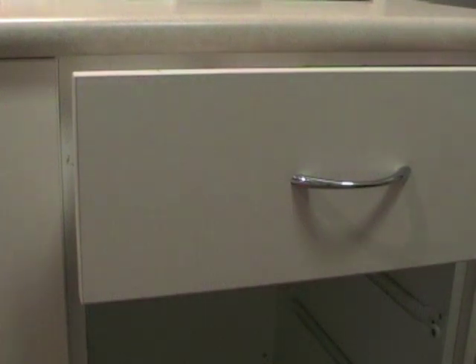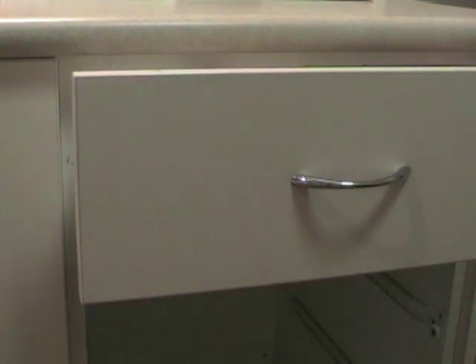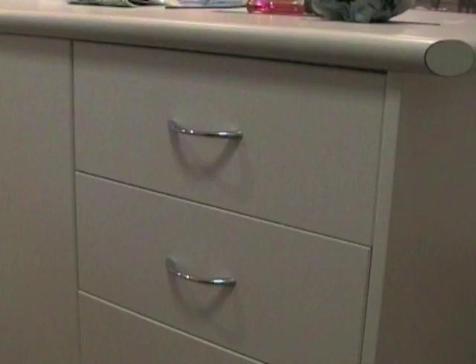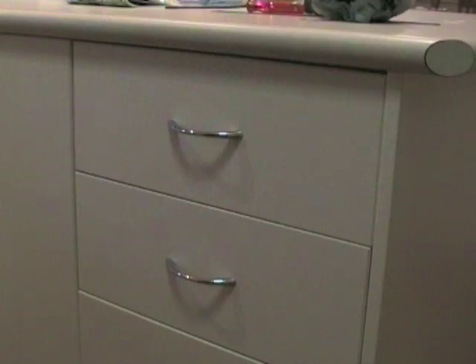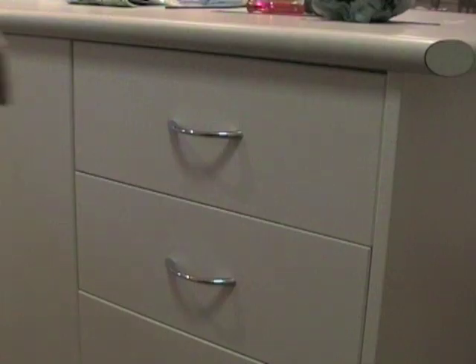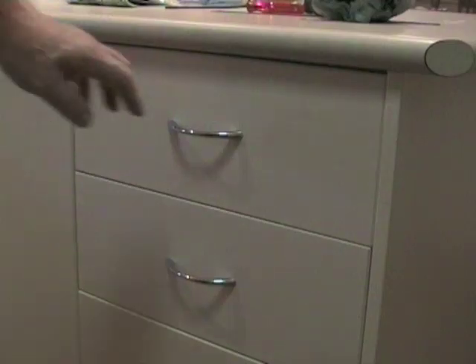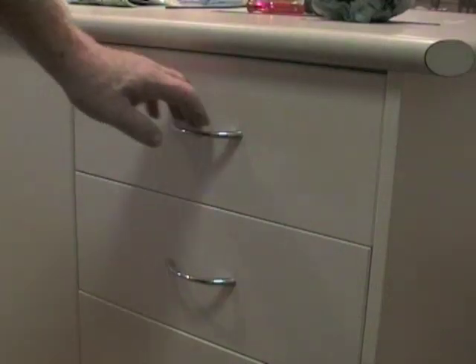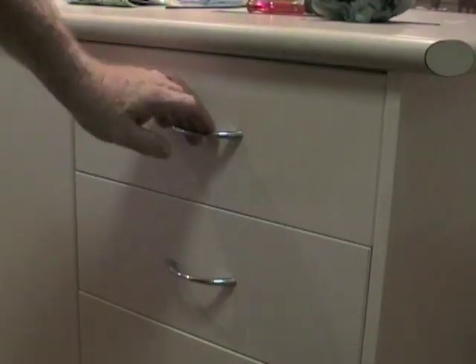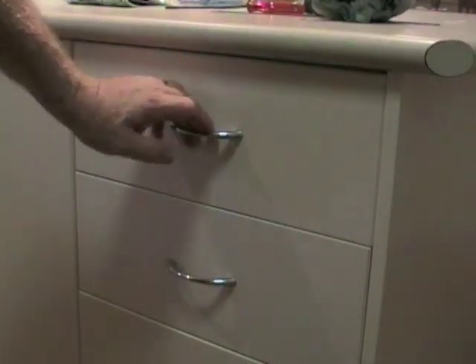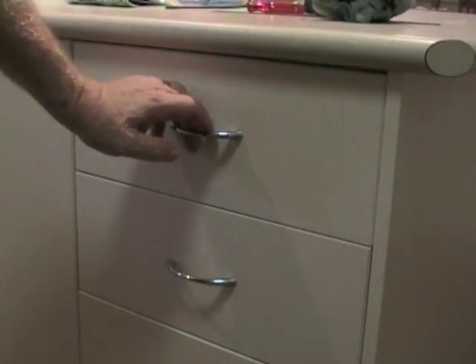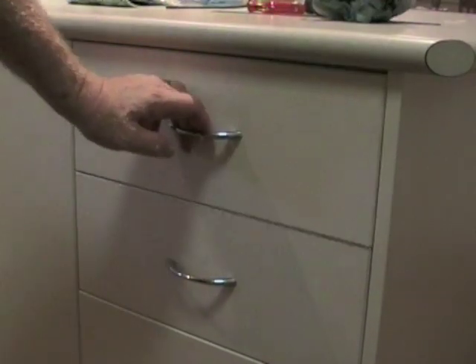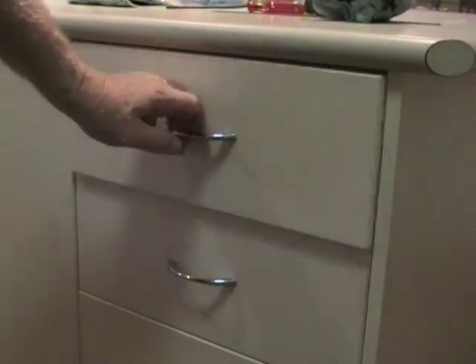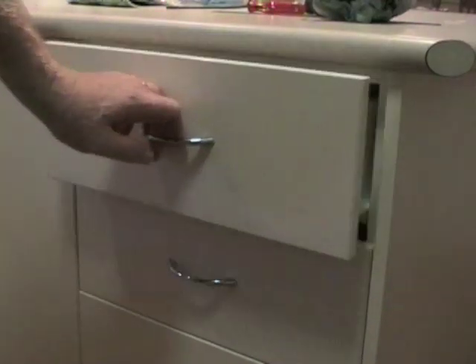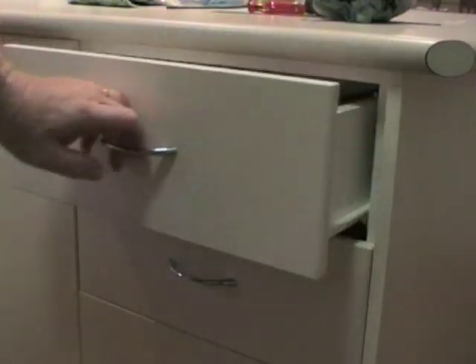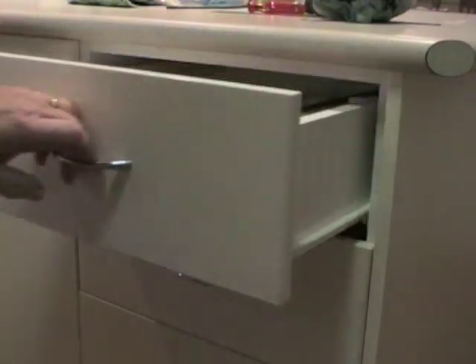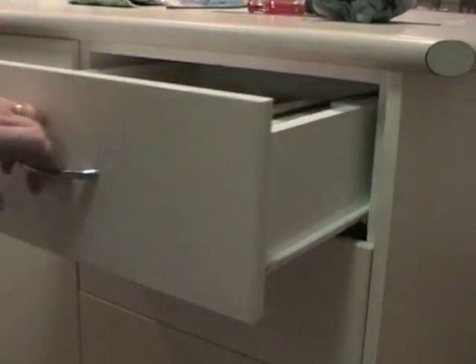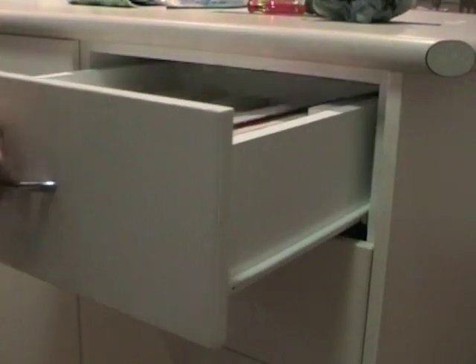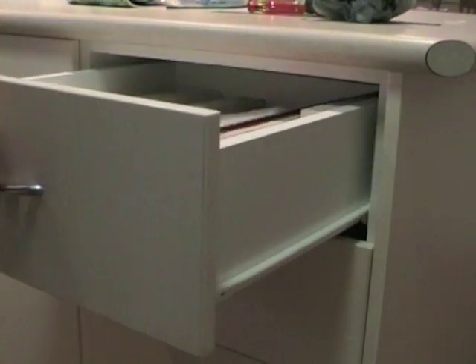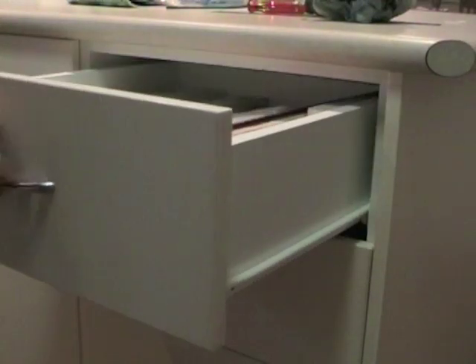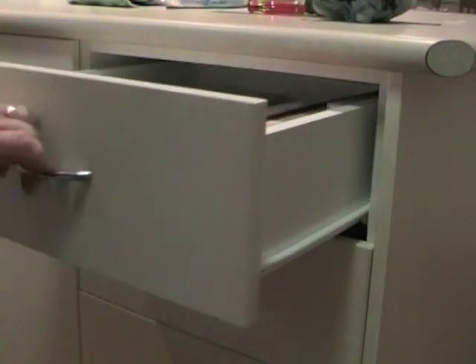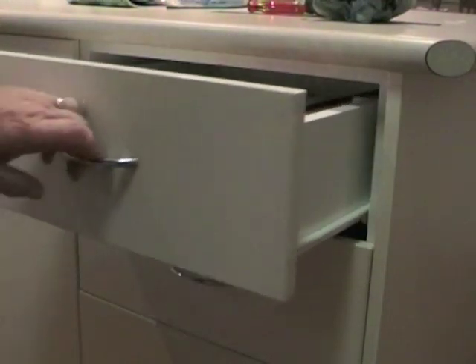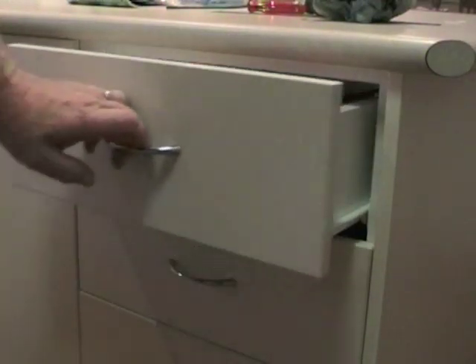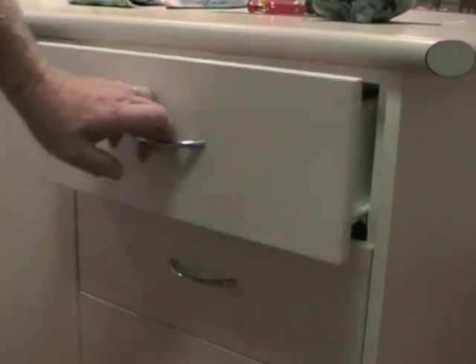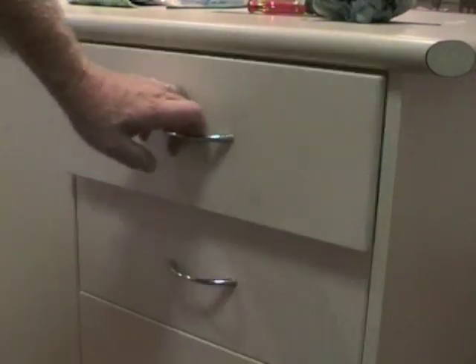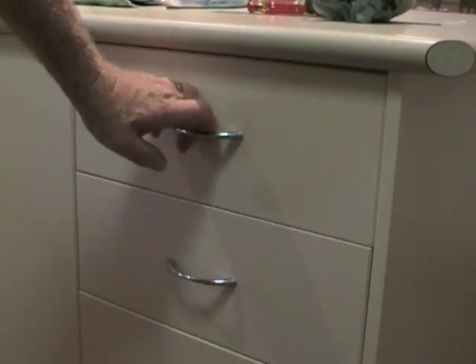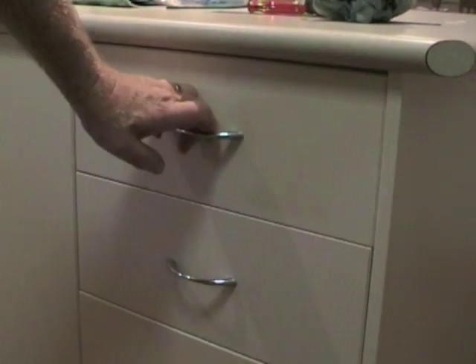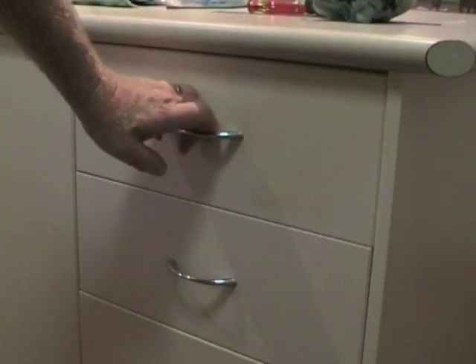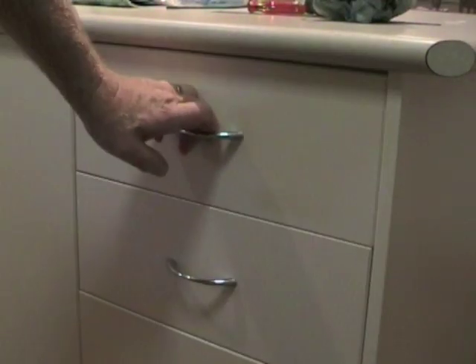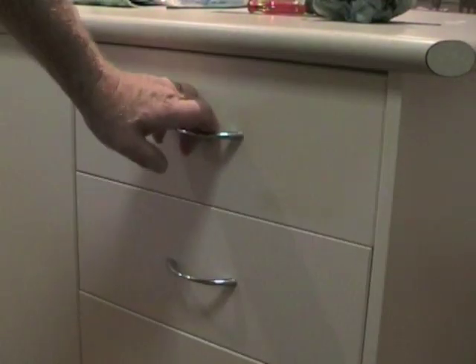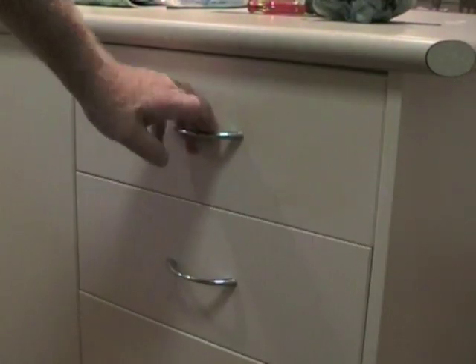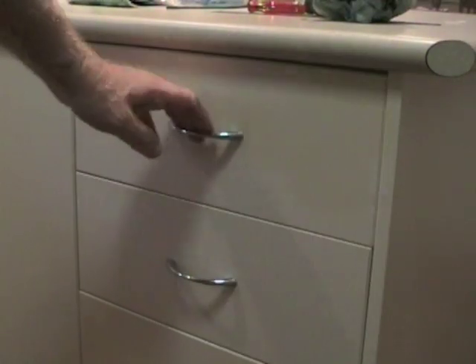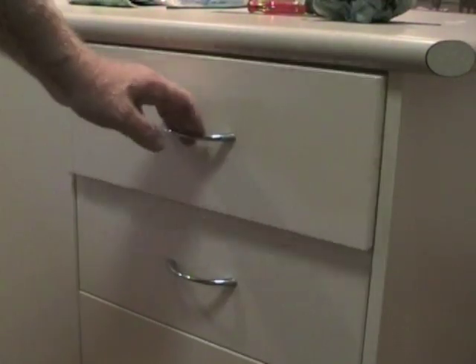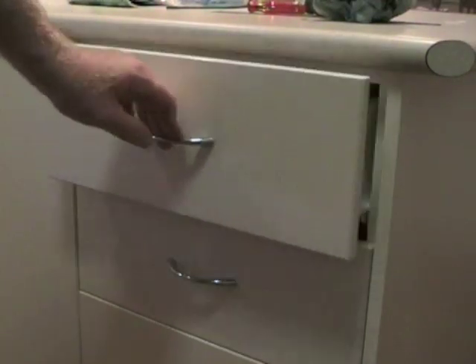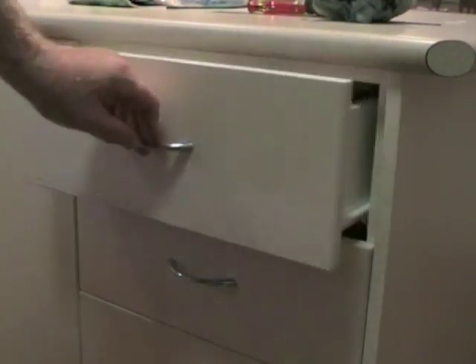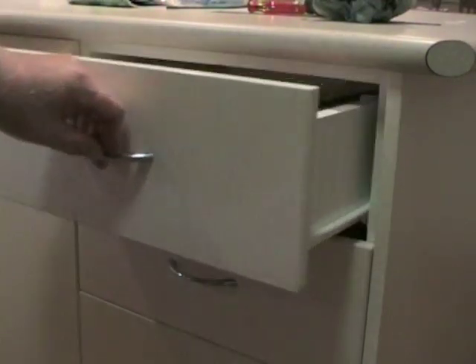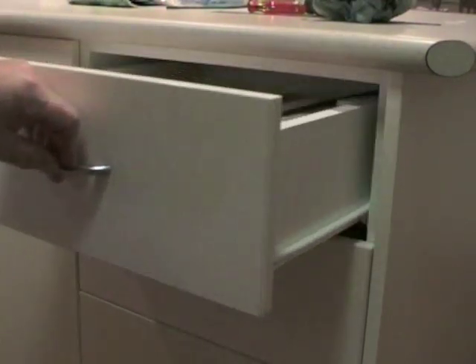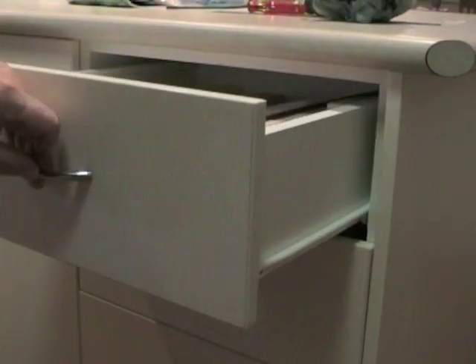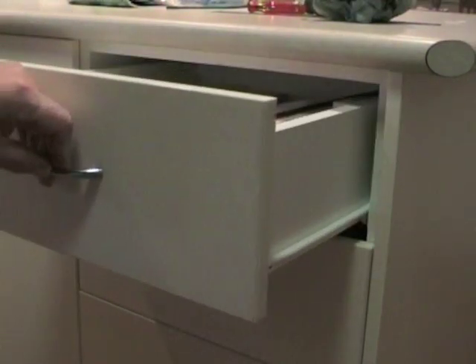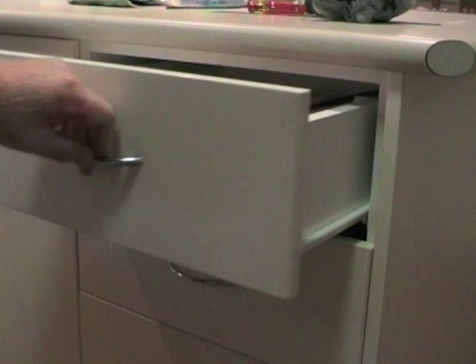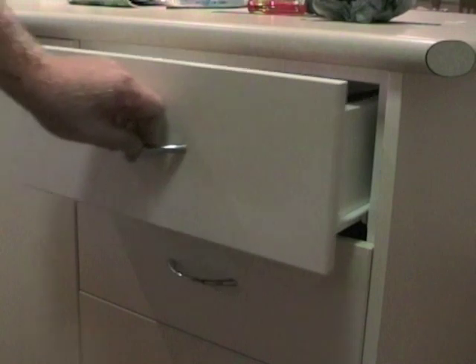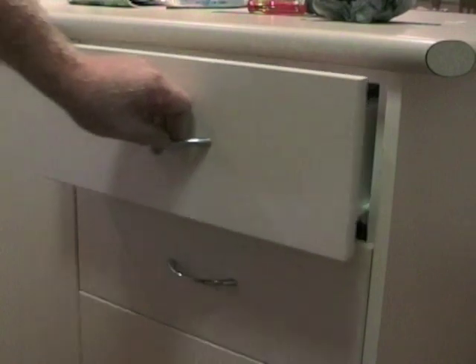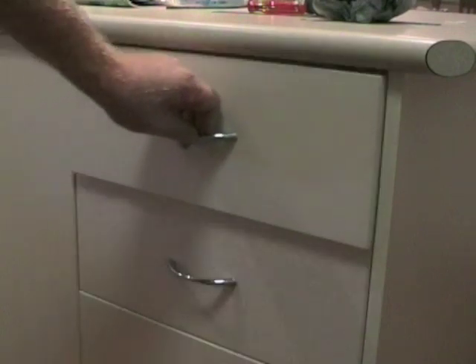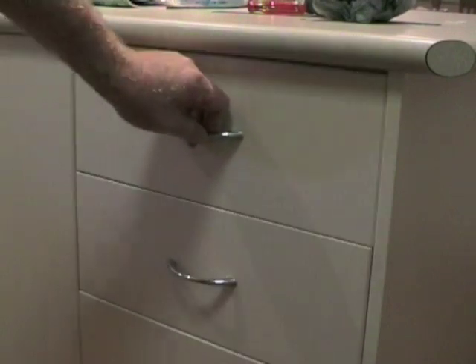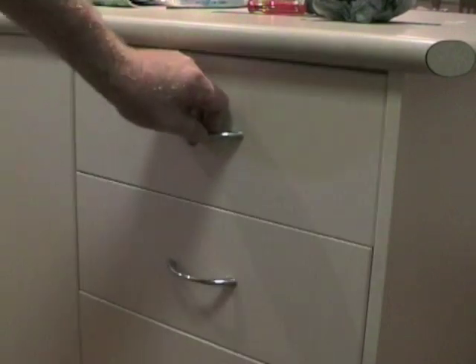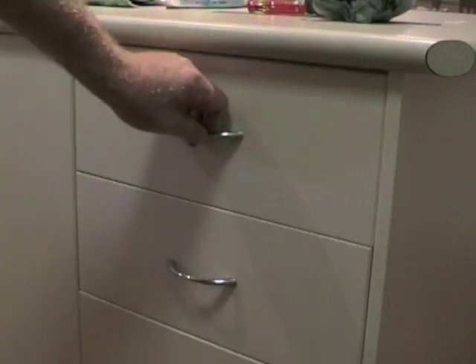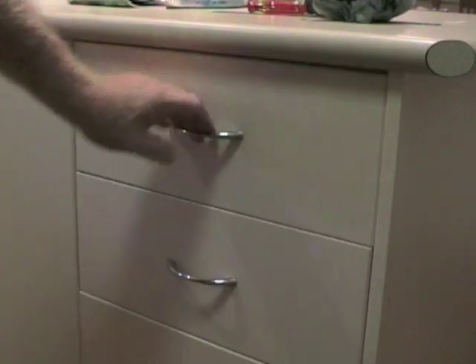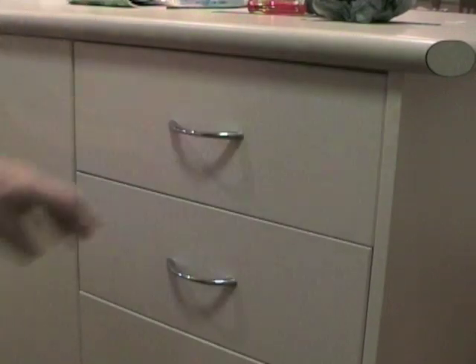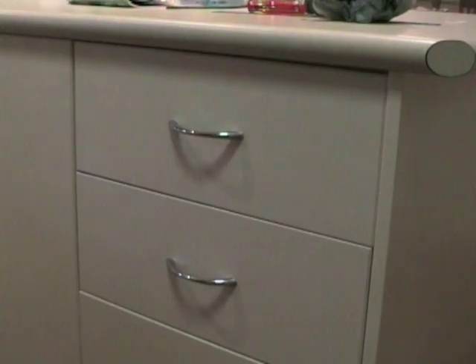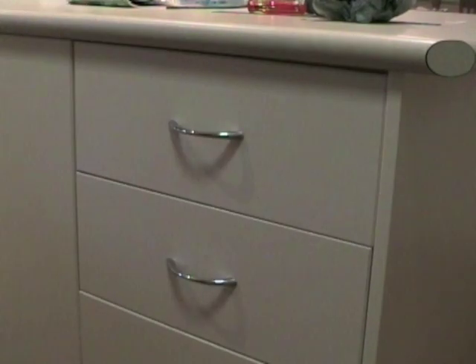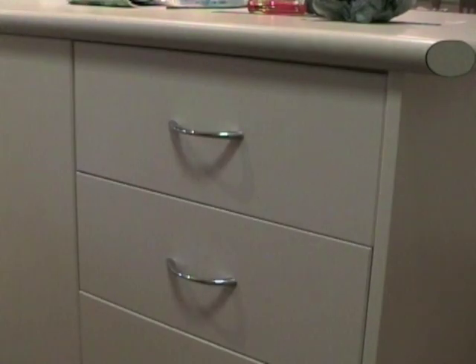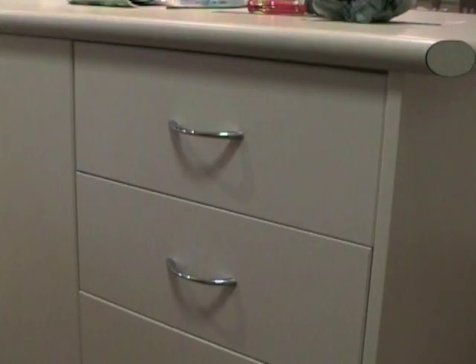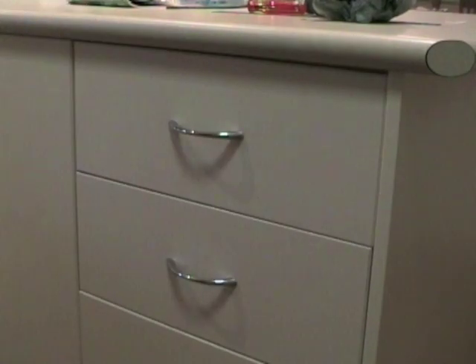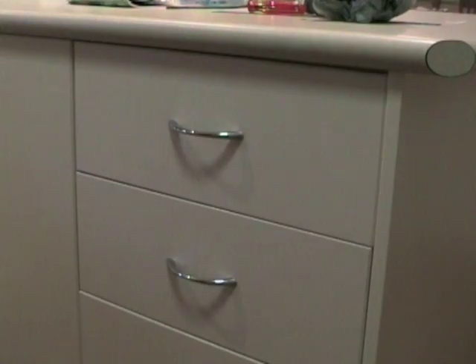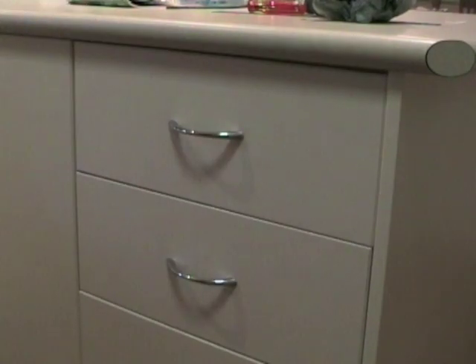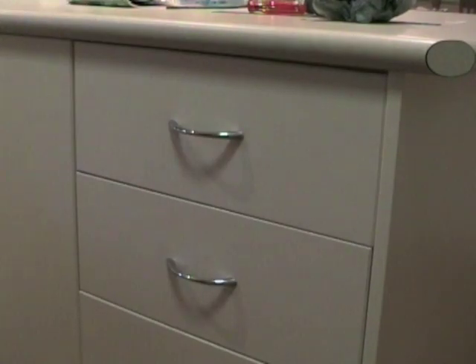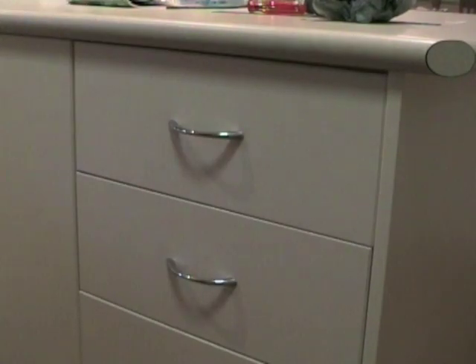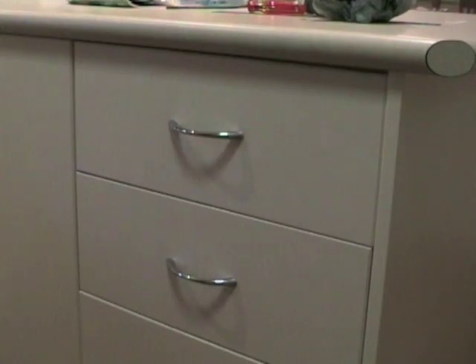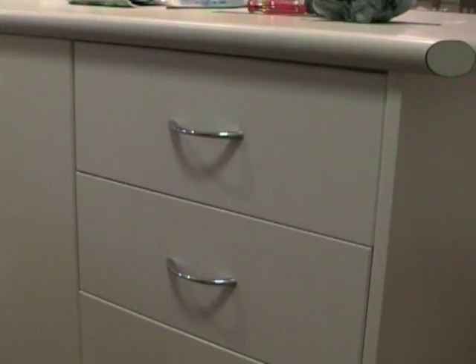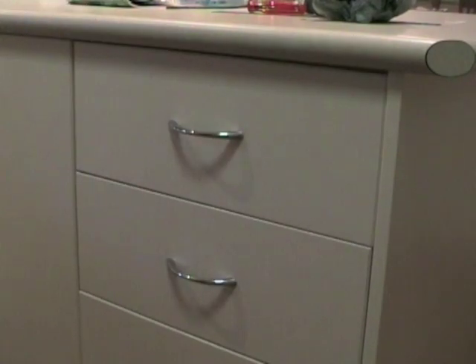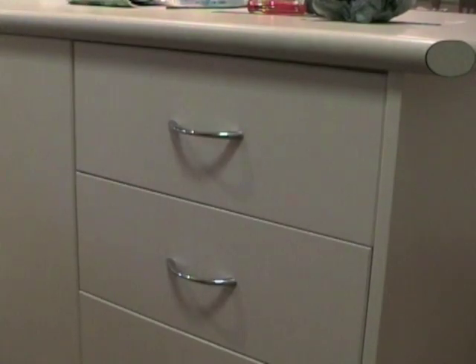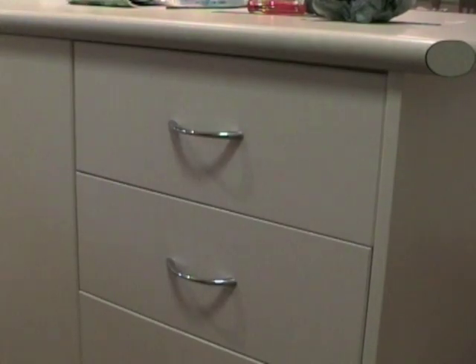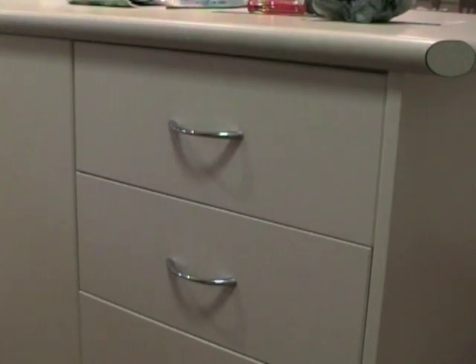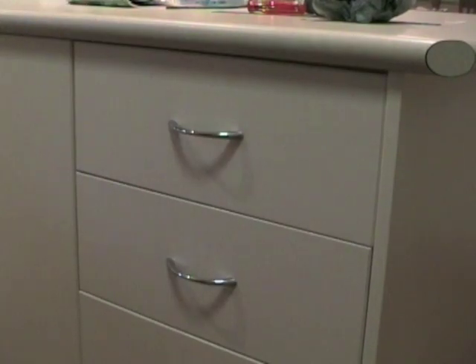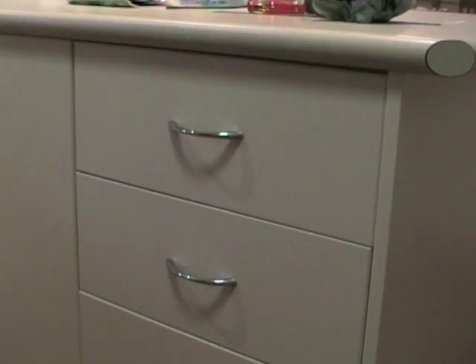We've now got a perfectly good sliding drawer. That's another Hayden handy hint.